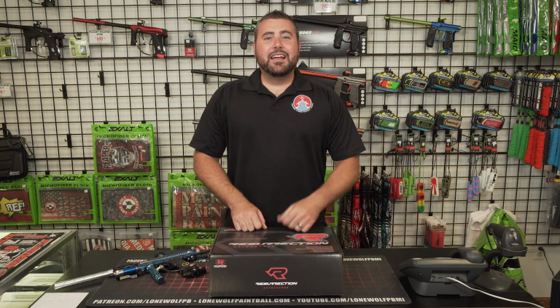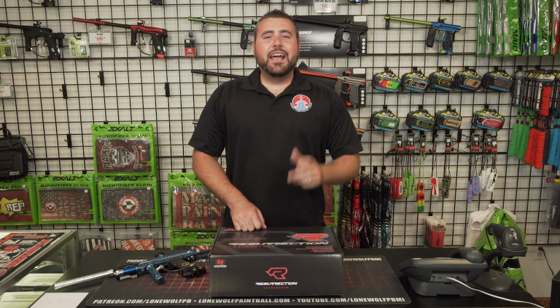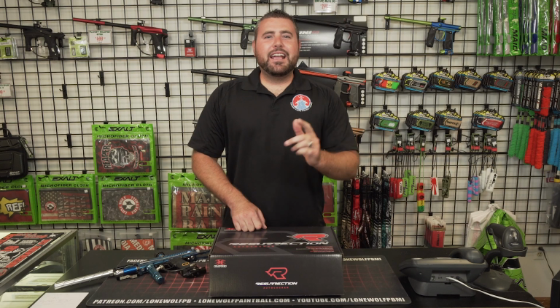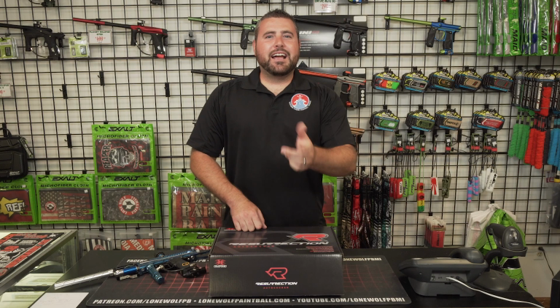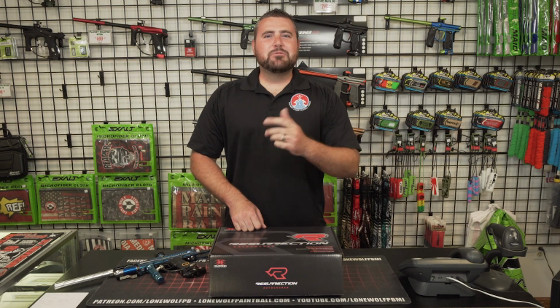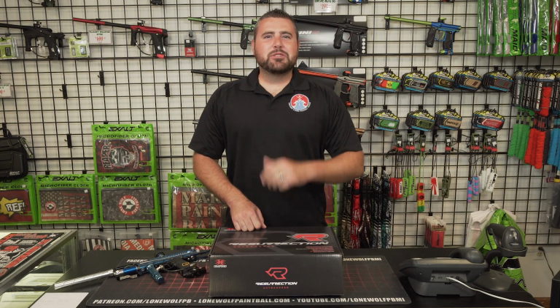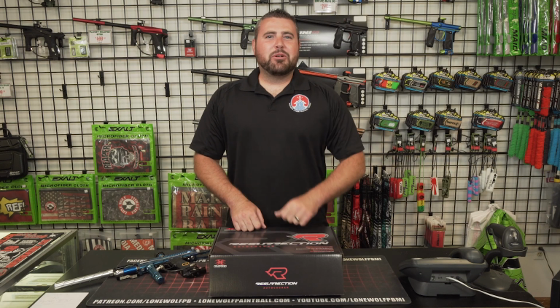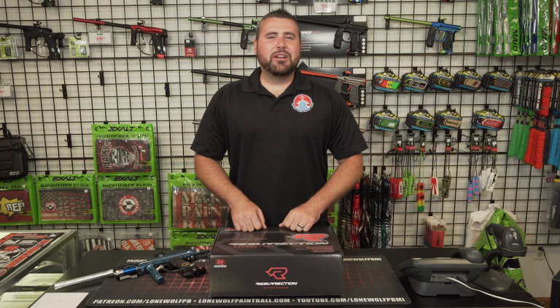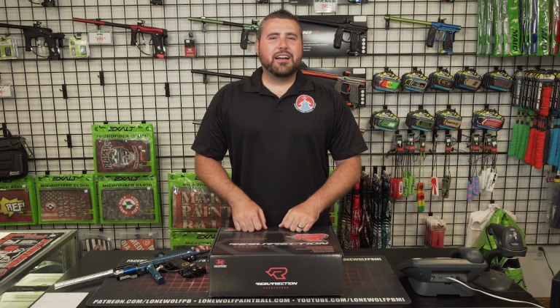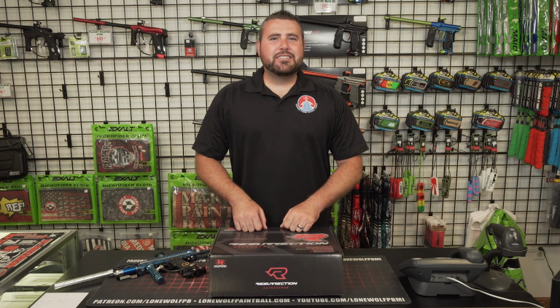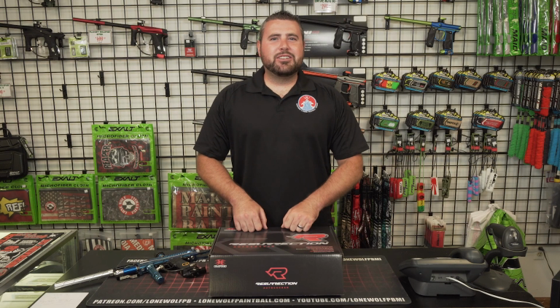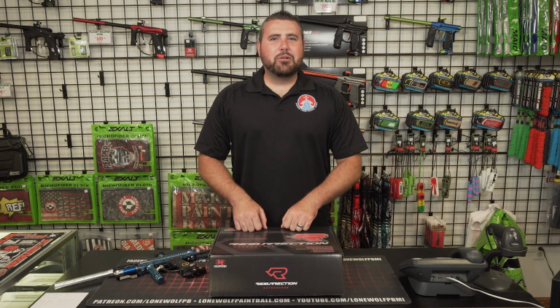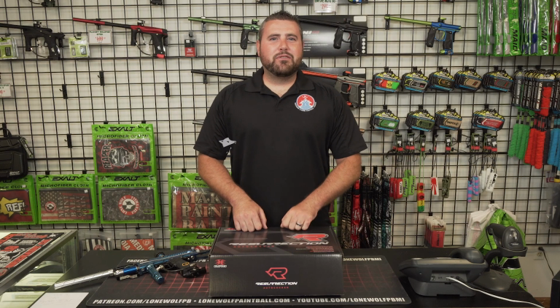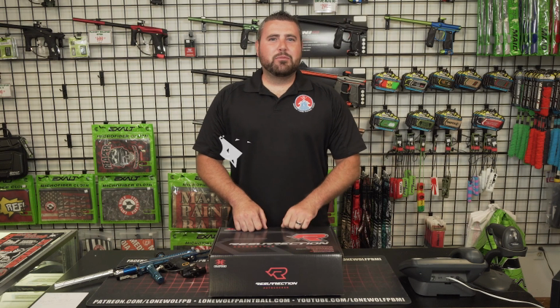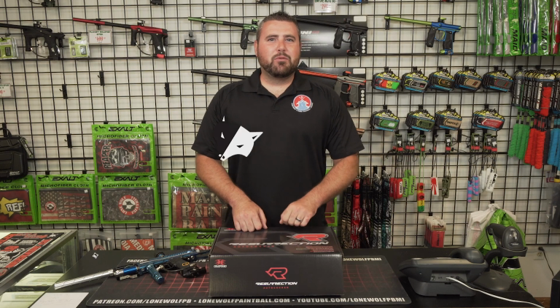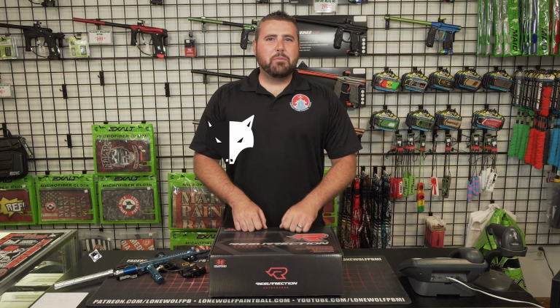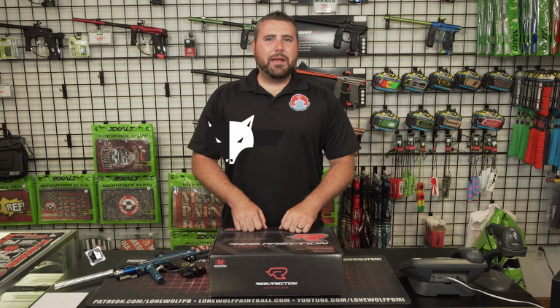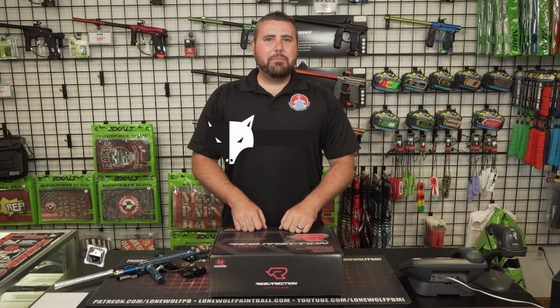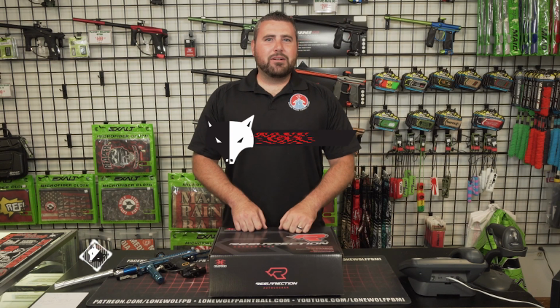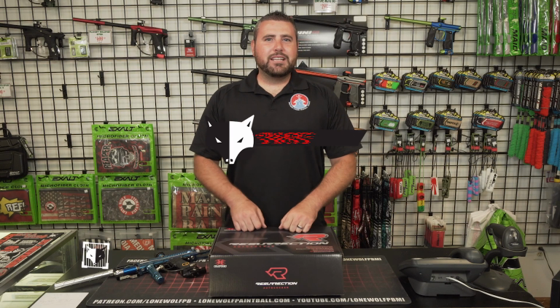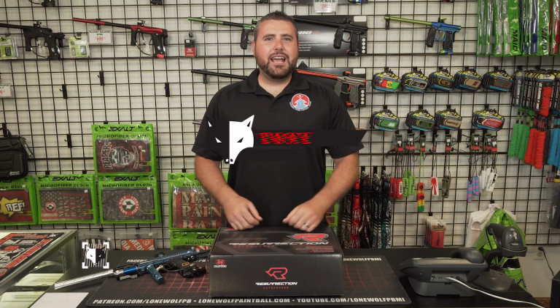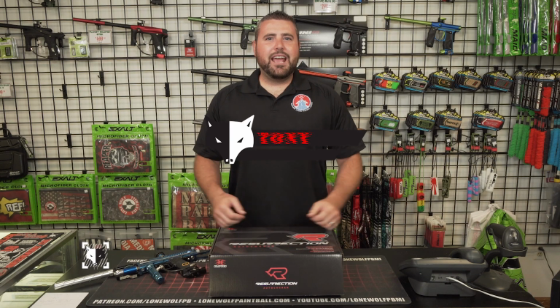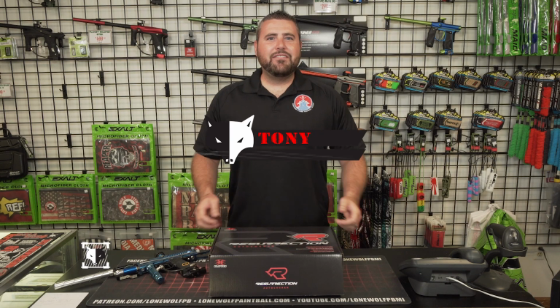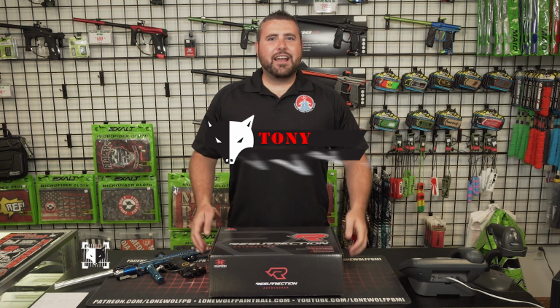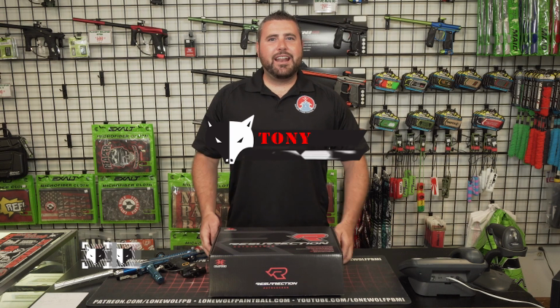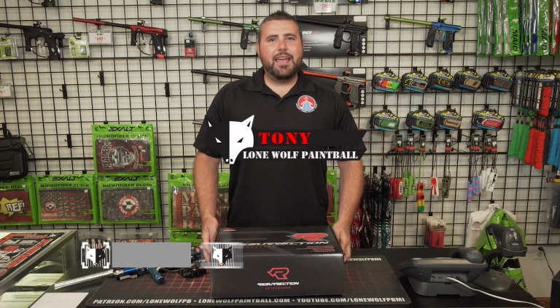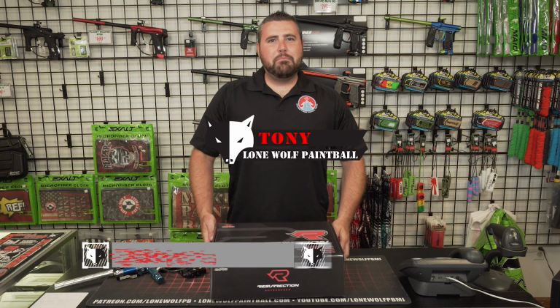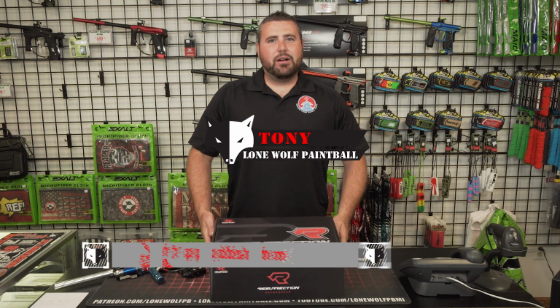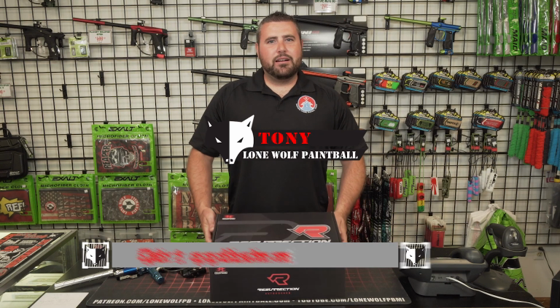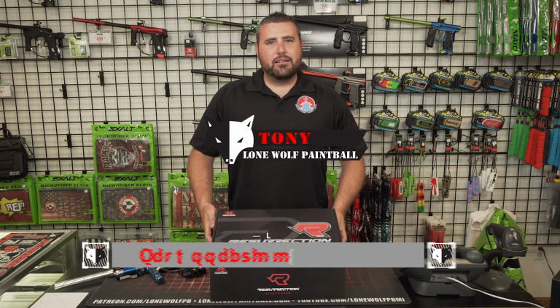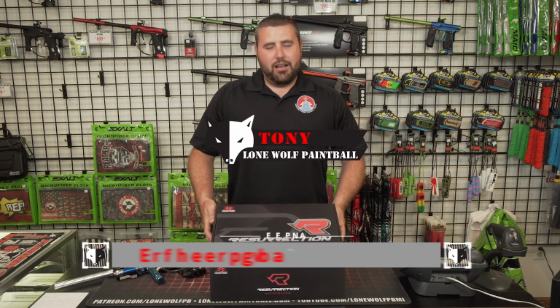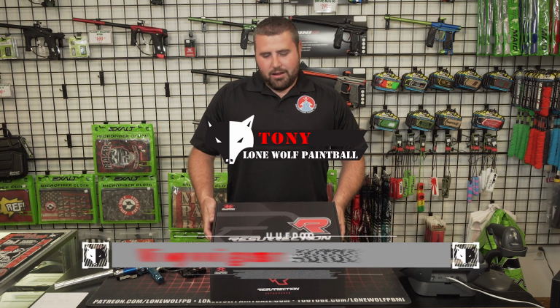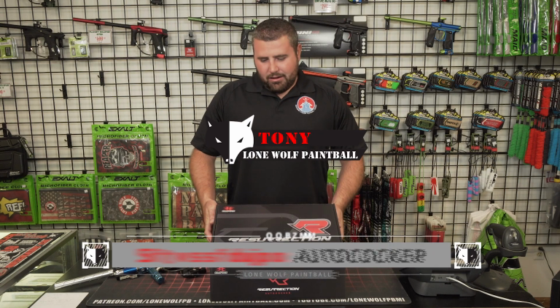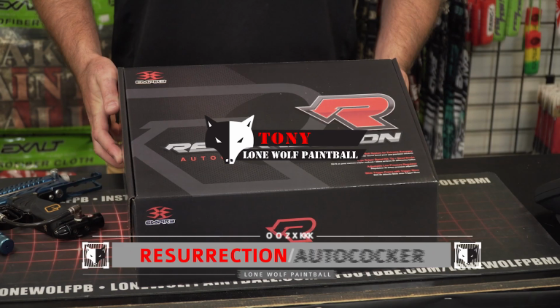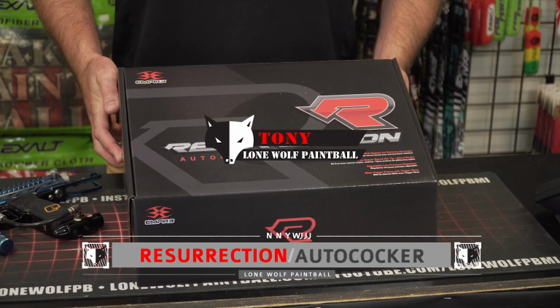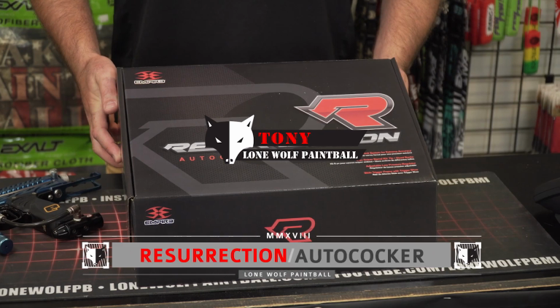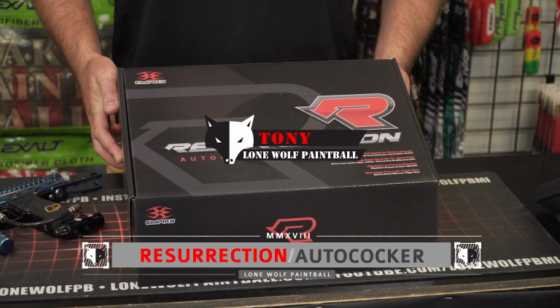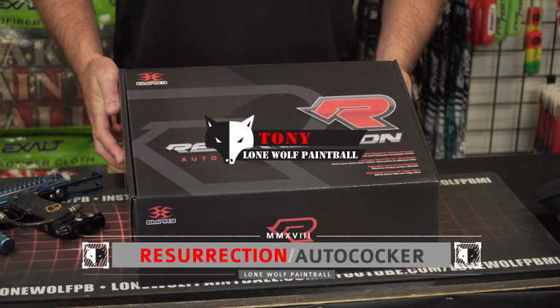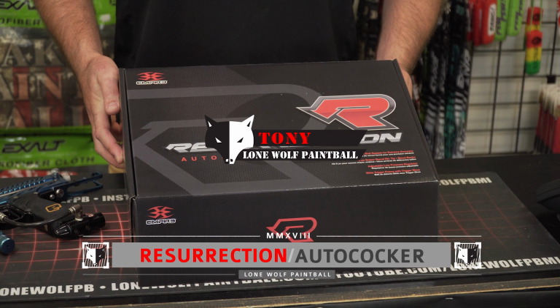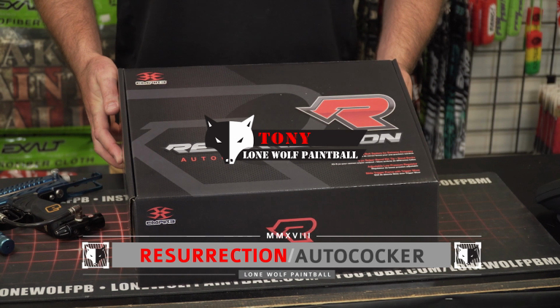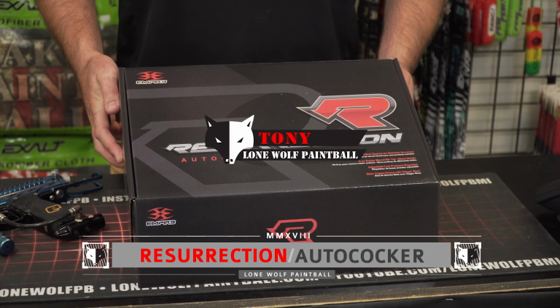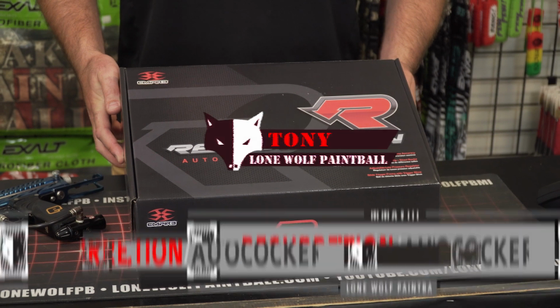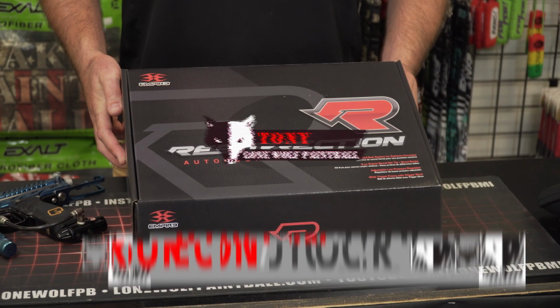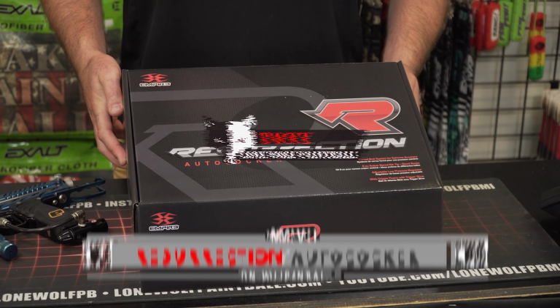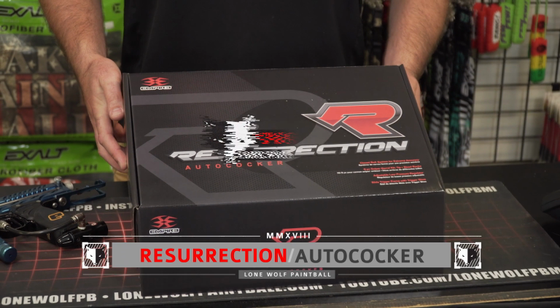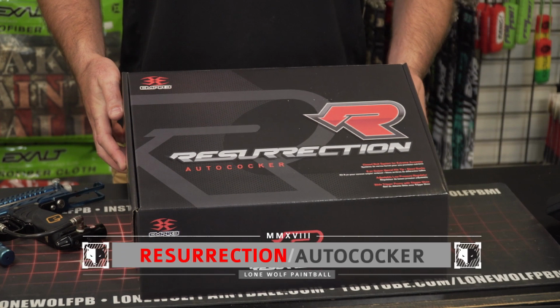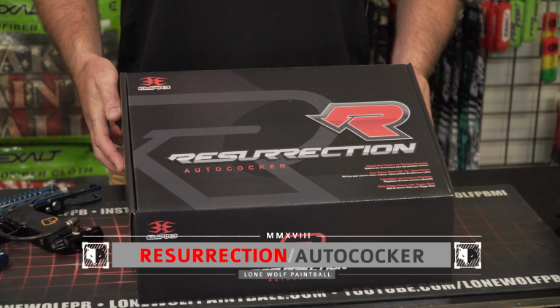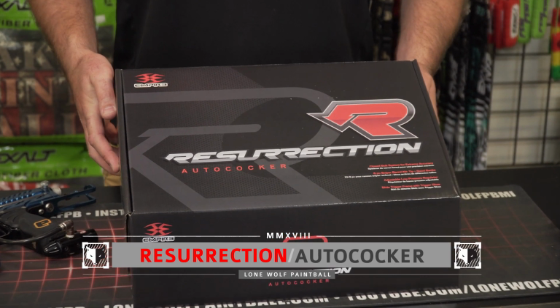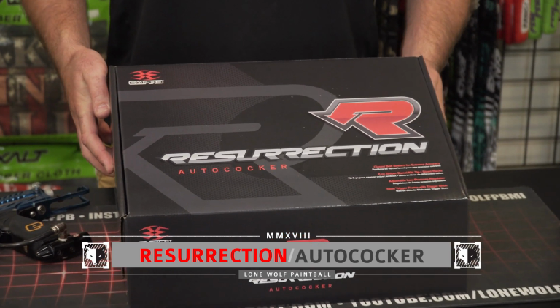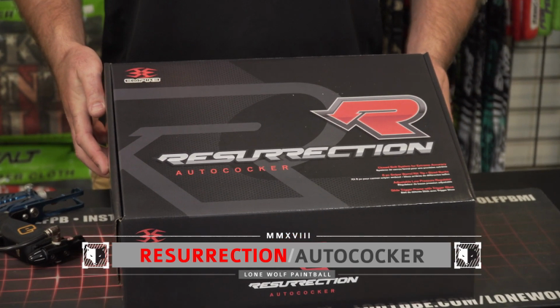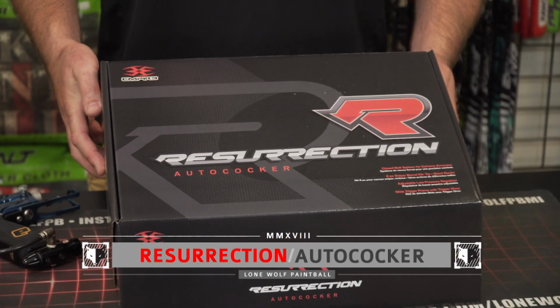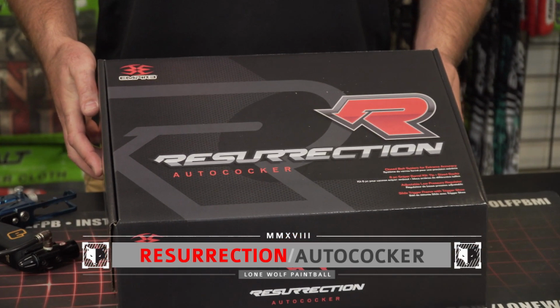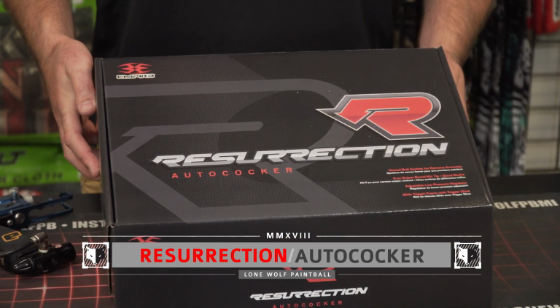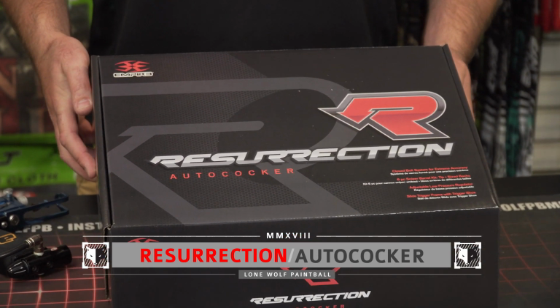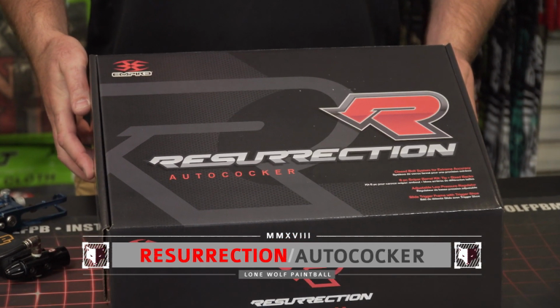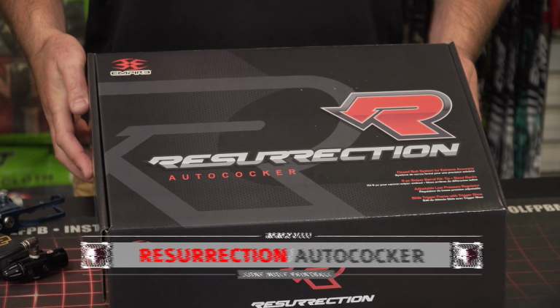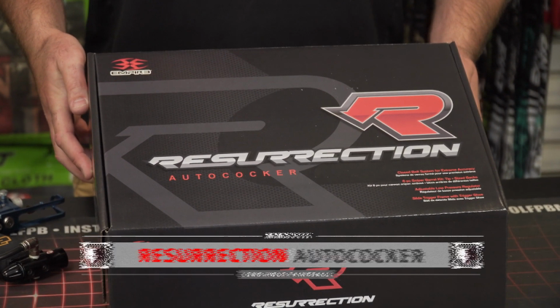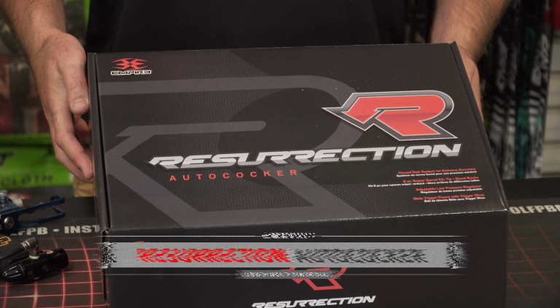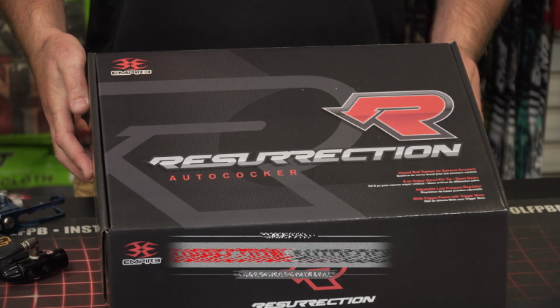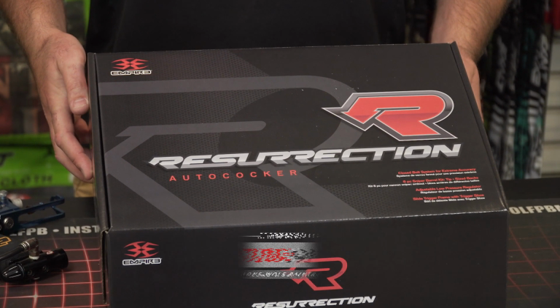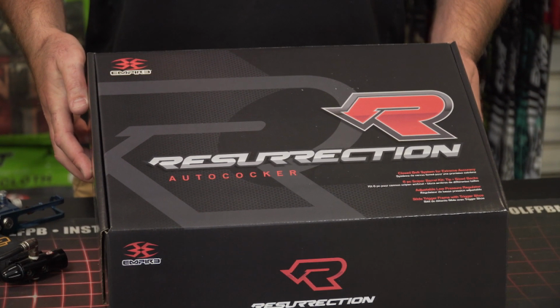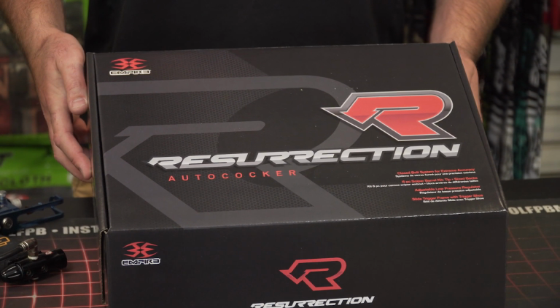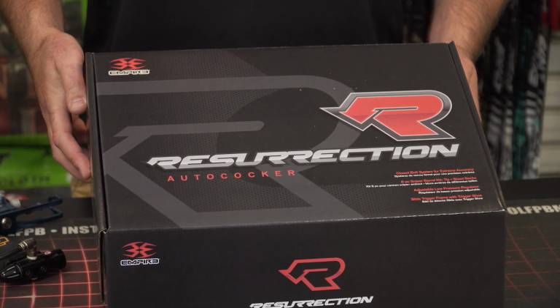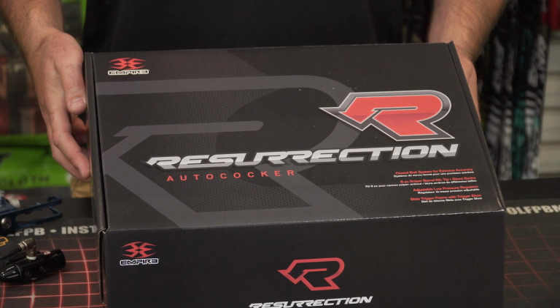Hey guys, what's going on? It's Tony from One More Paintball. Today I've got an Empire Resurrection Autococker in hand. I'm about to show you what it's all about.